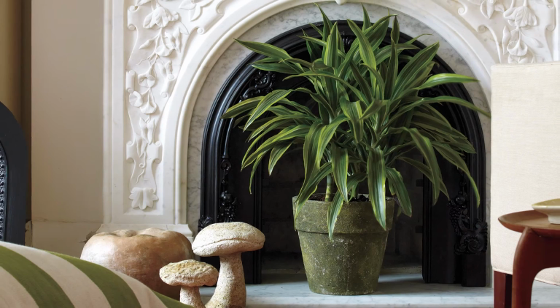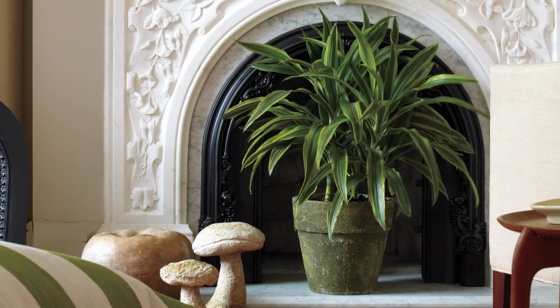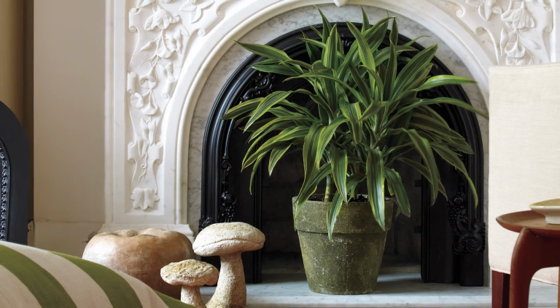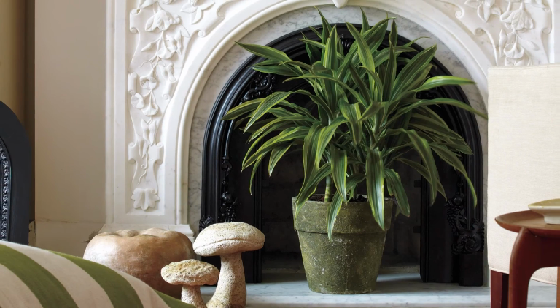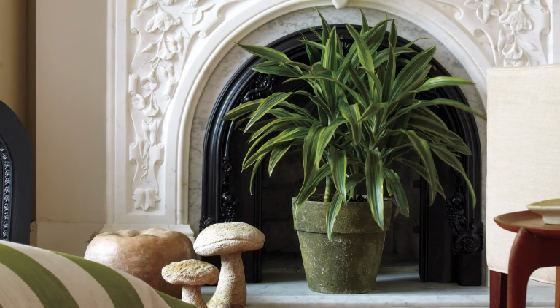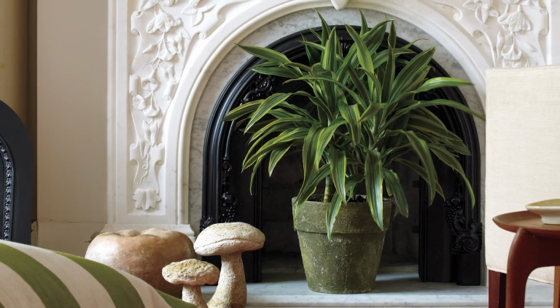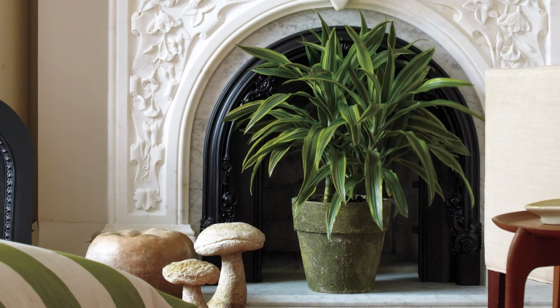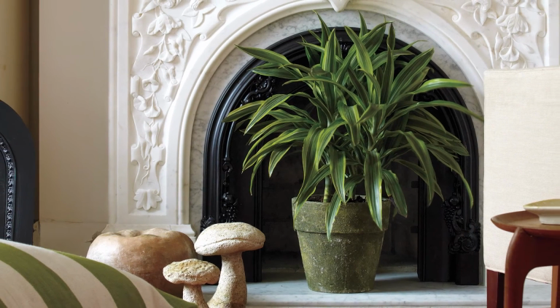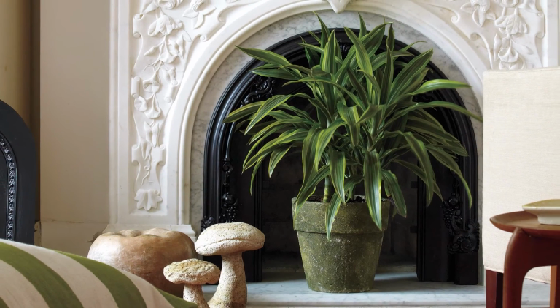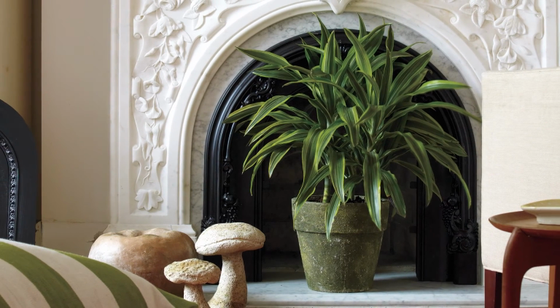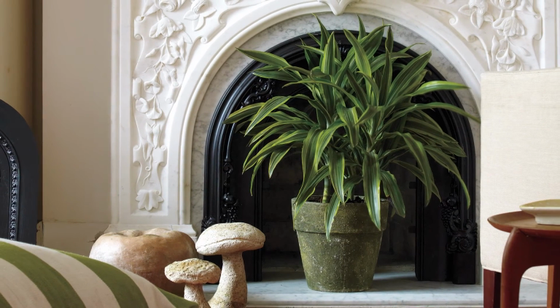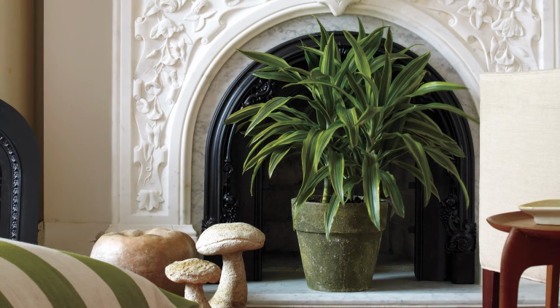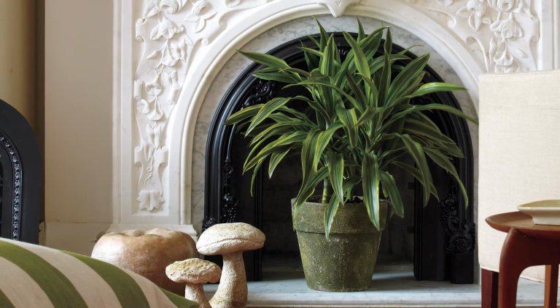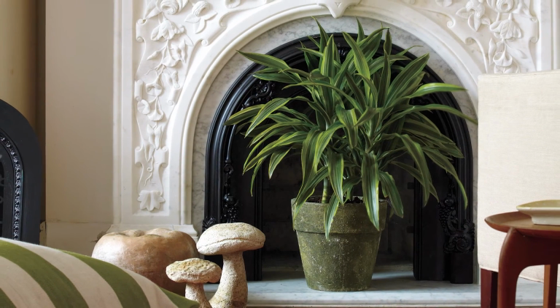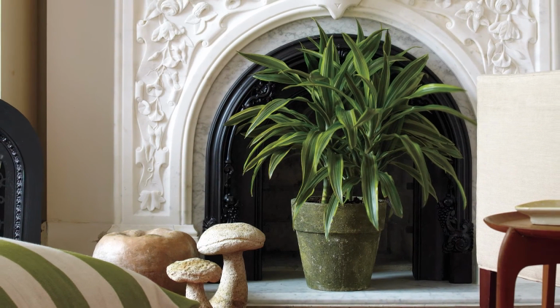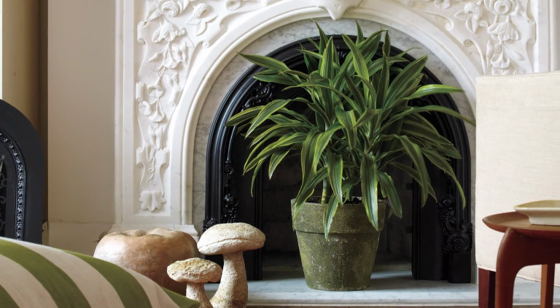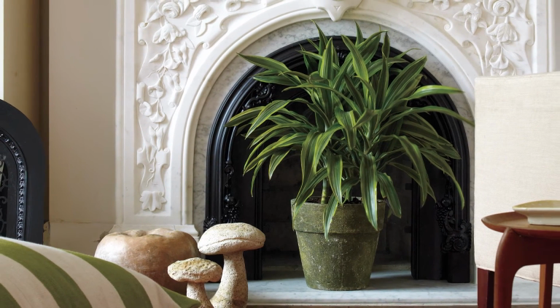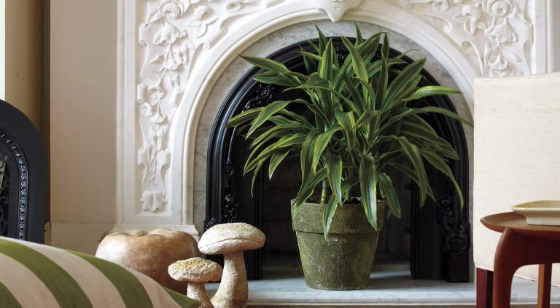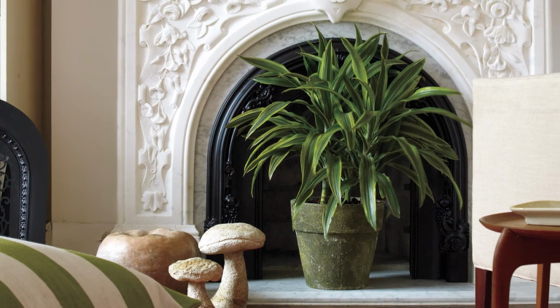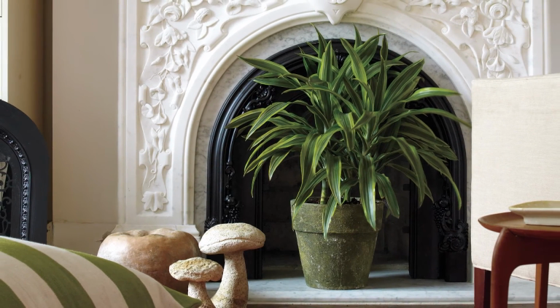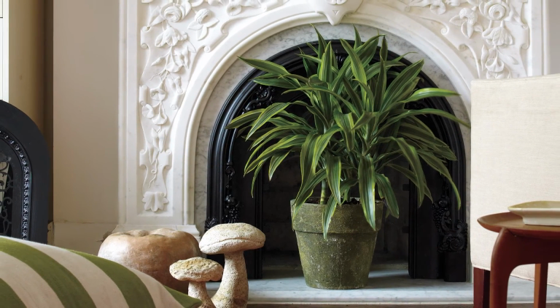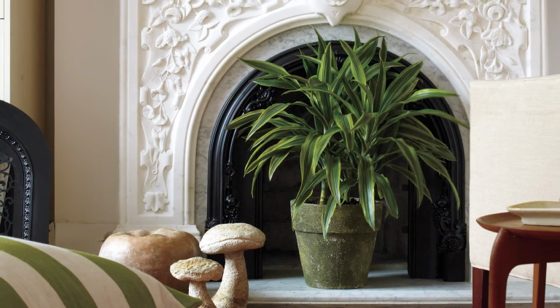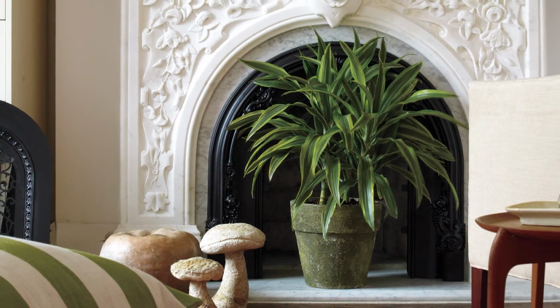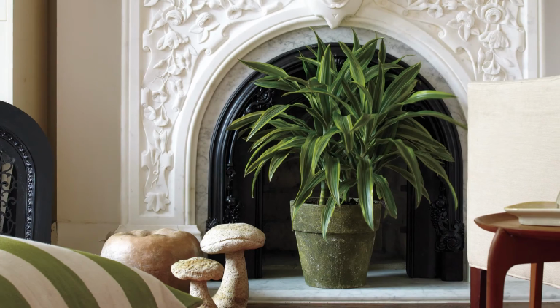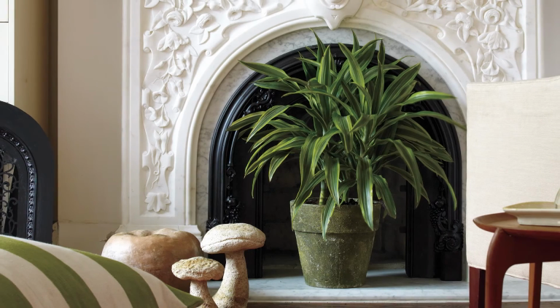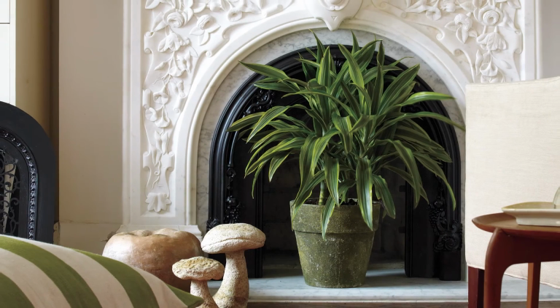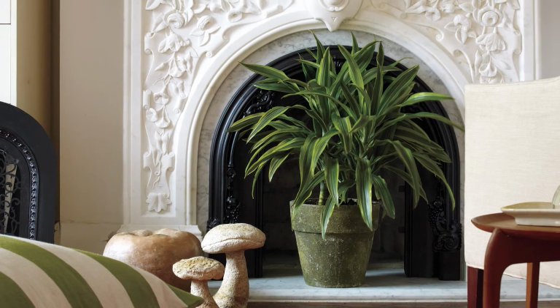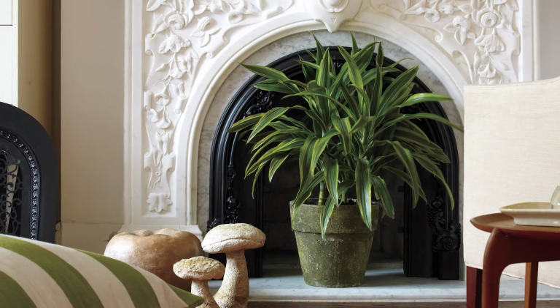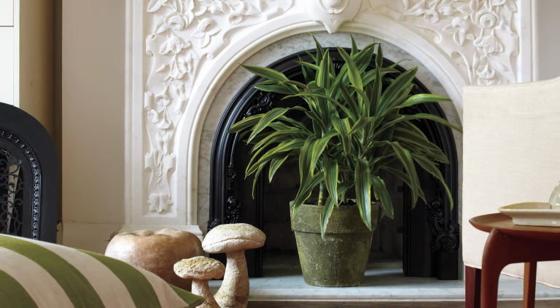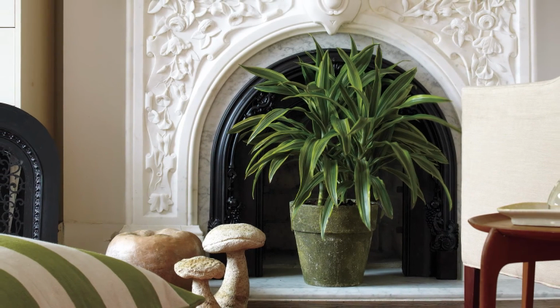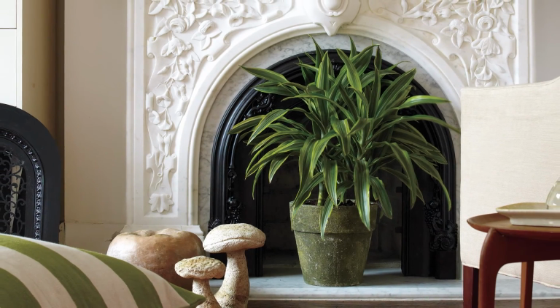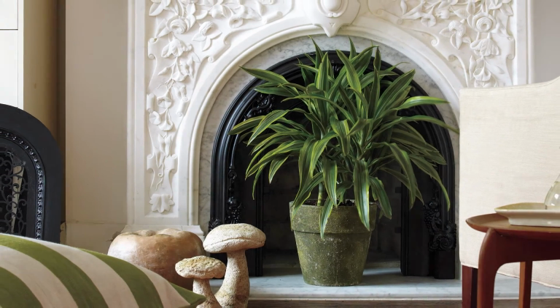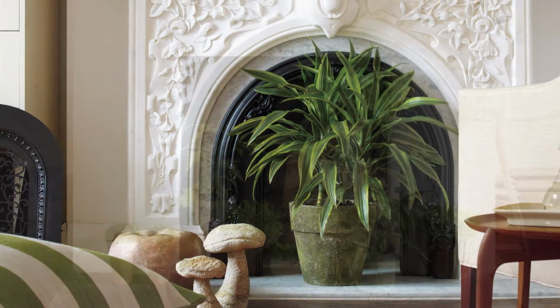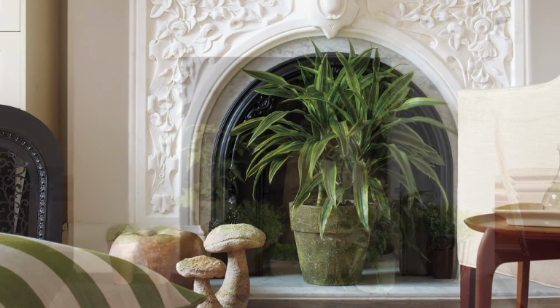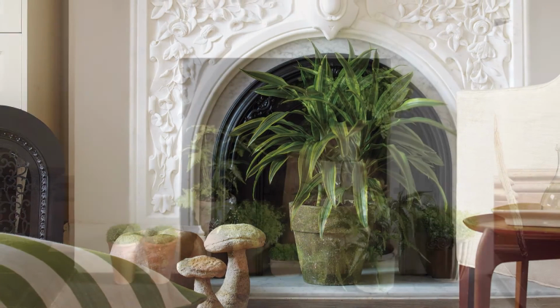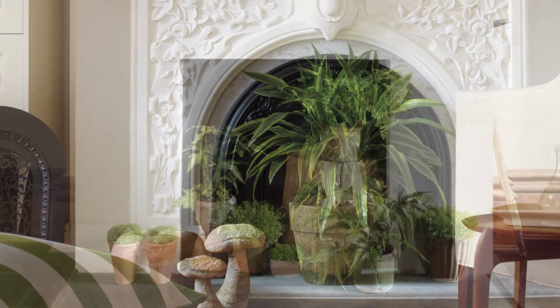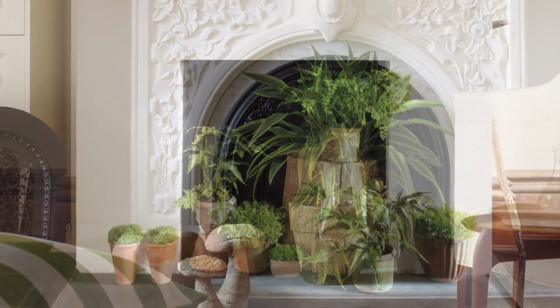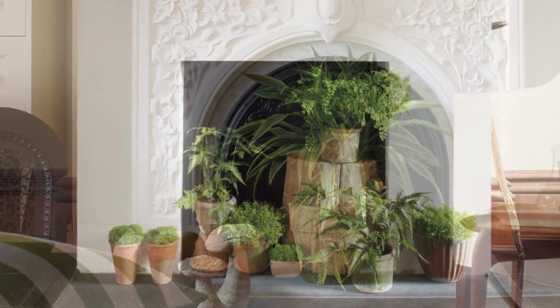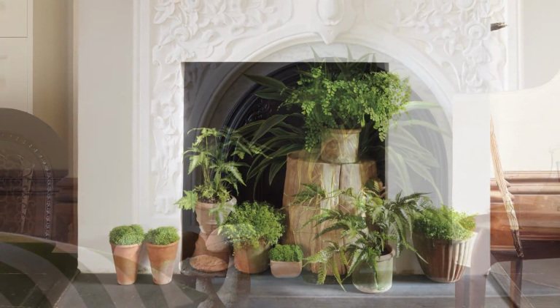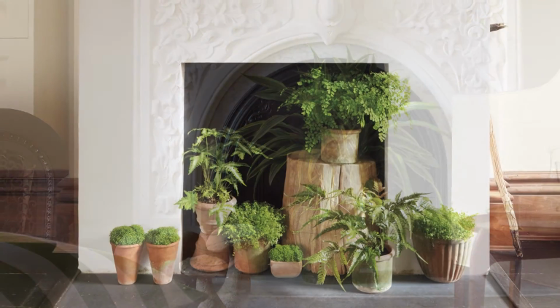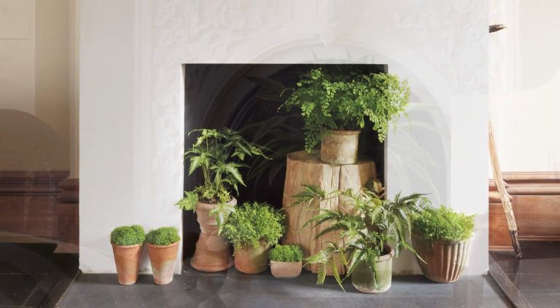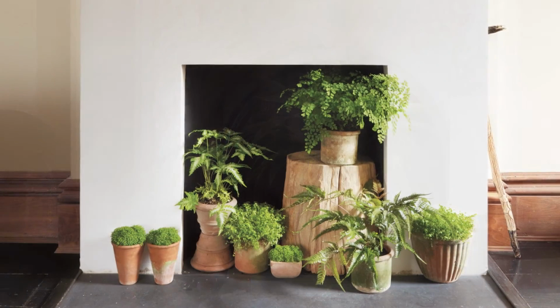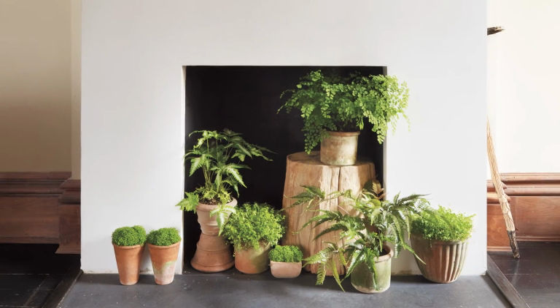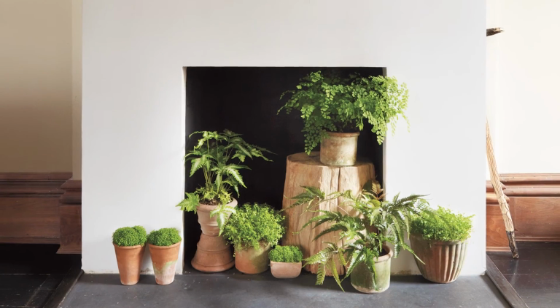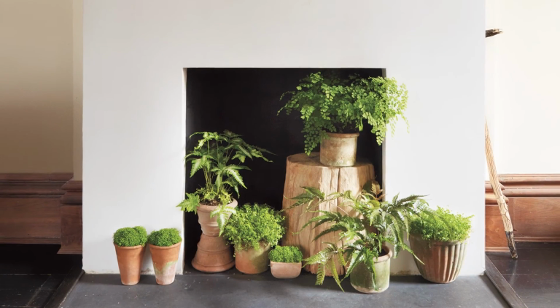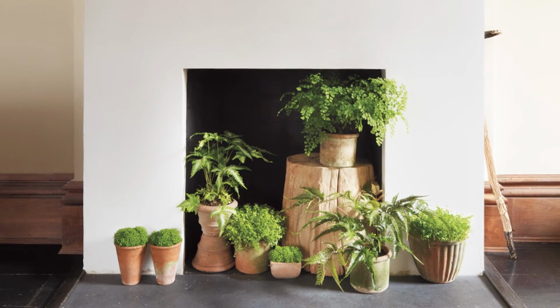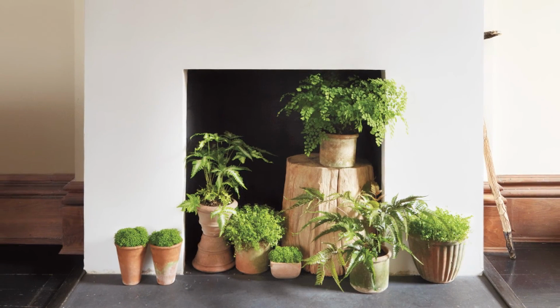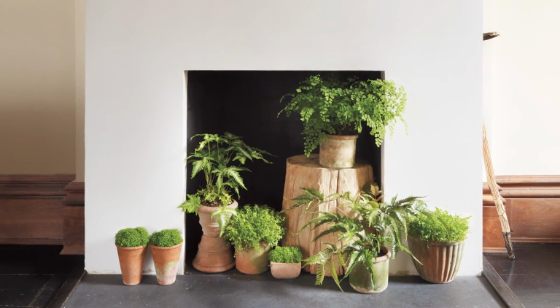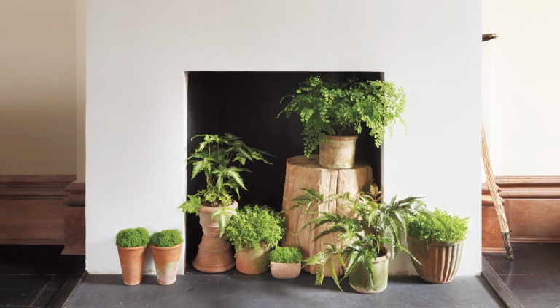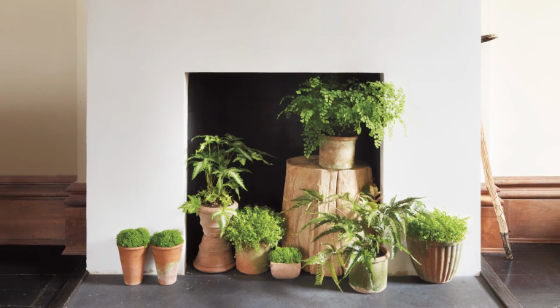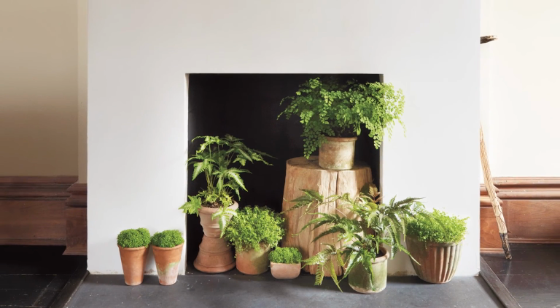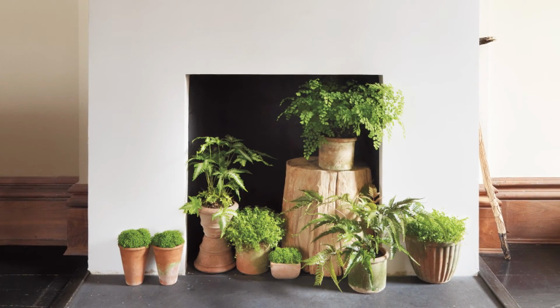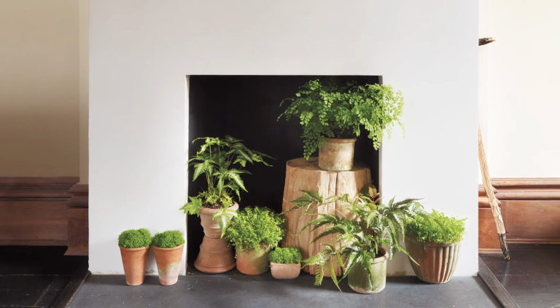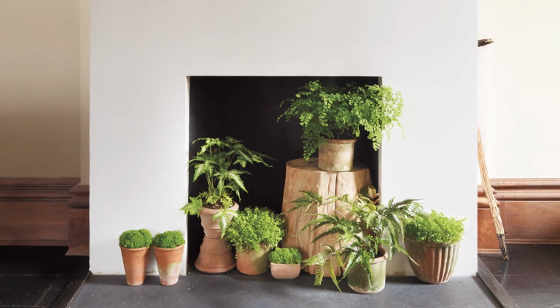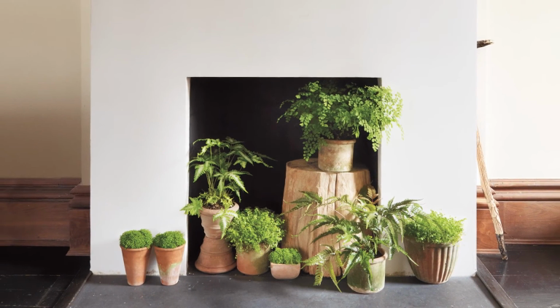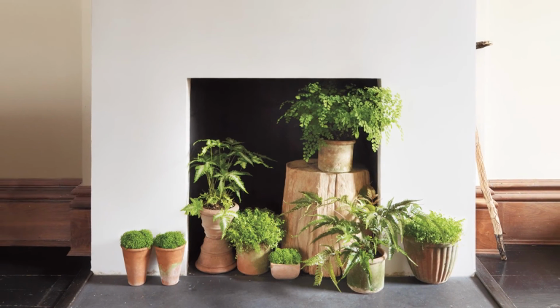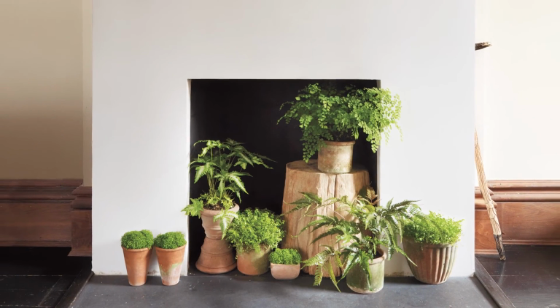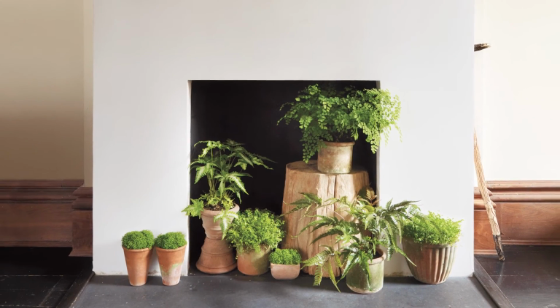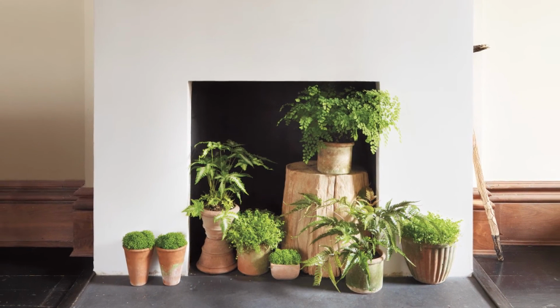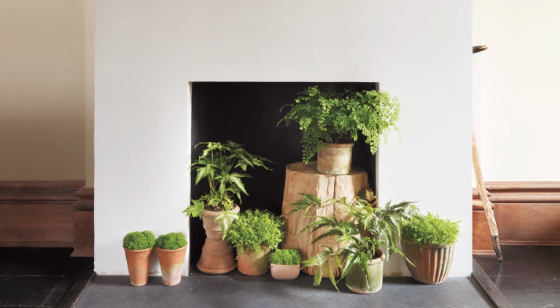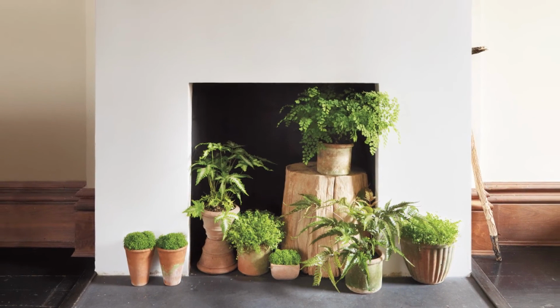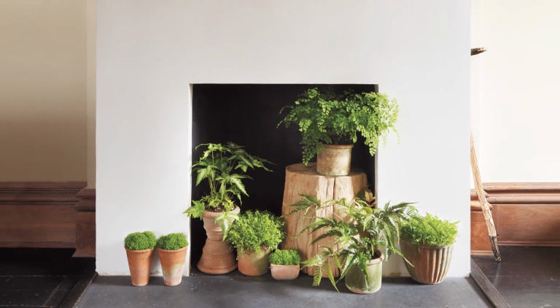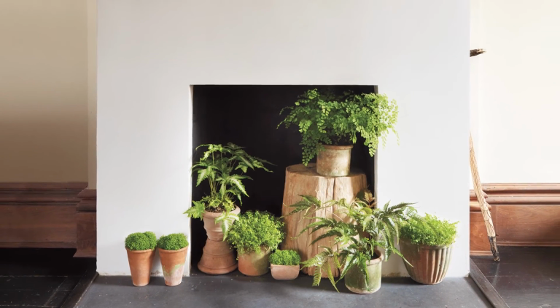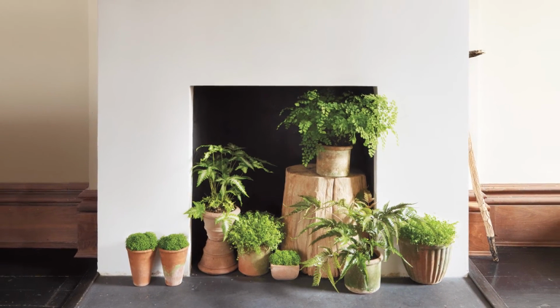If you have a non-working fireplace, bring life to this space with a potted plant. Choose one that doesn't require a lot of sunlight, like a fern.